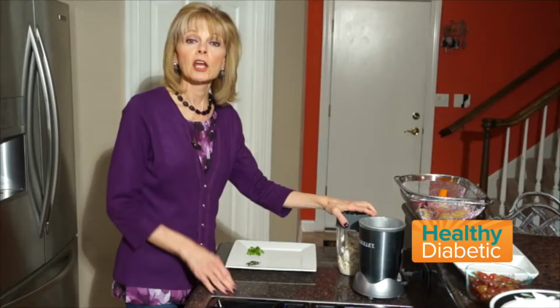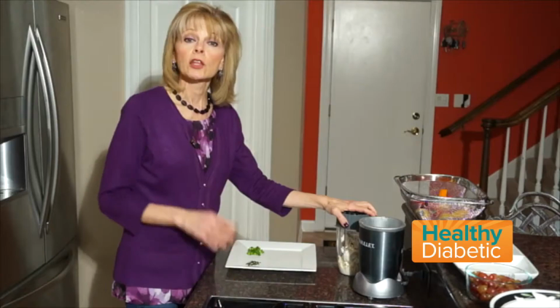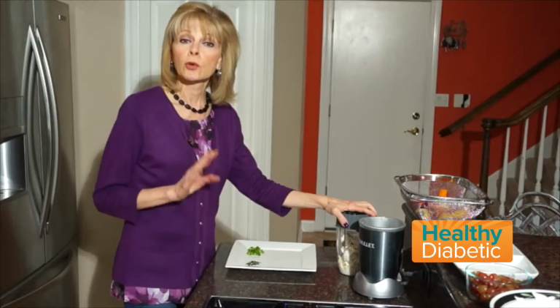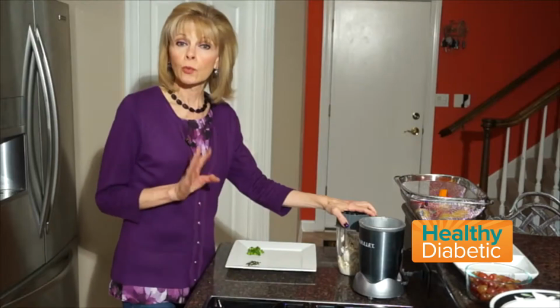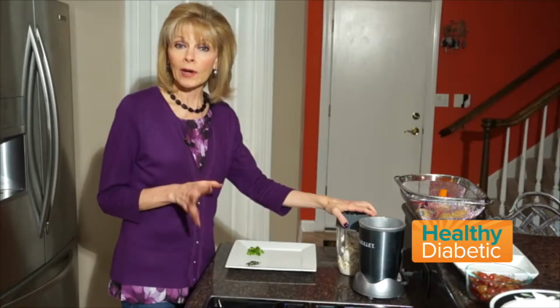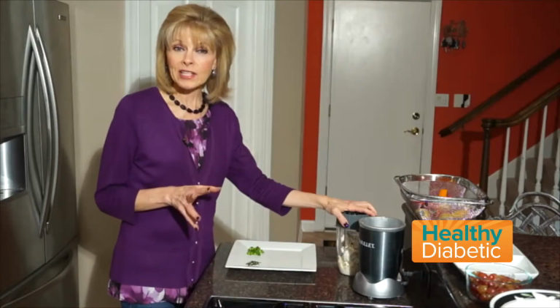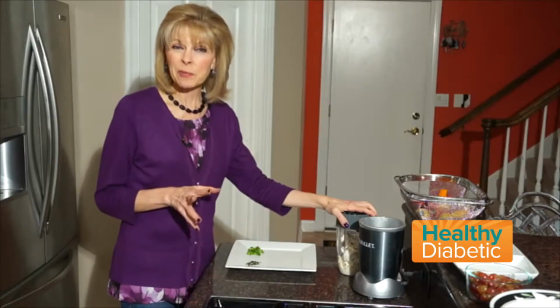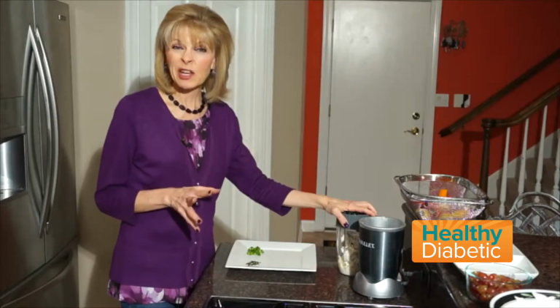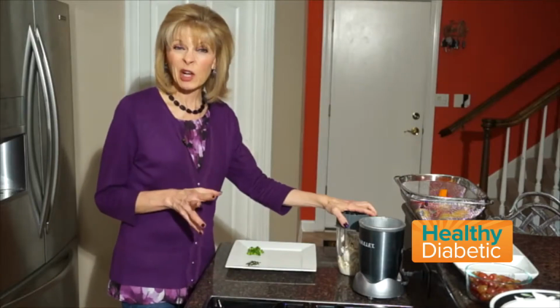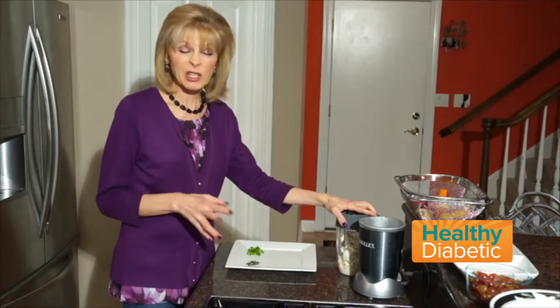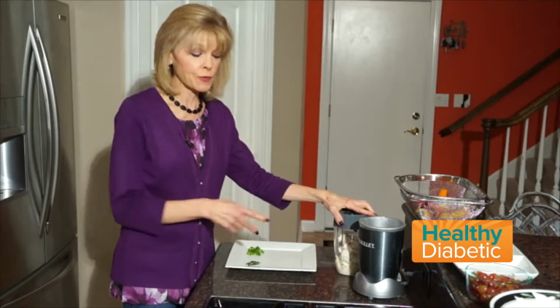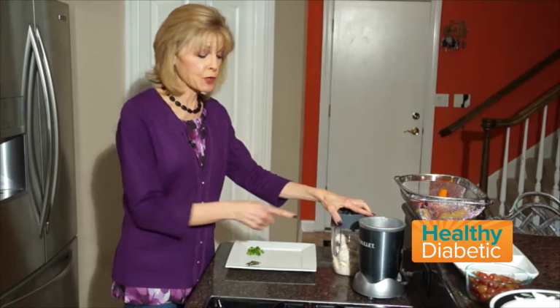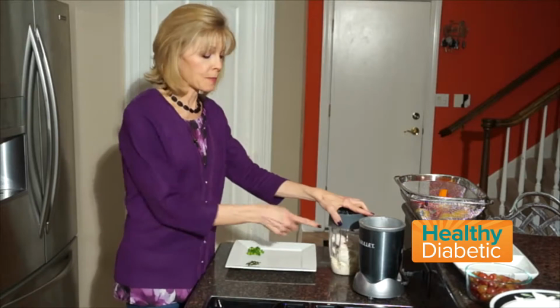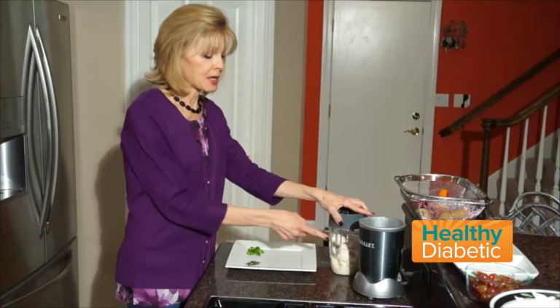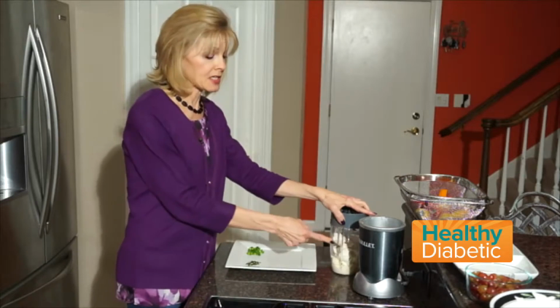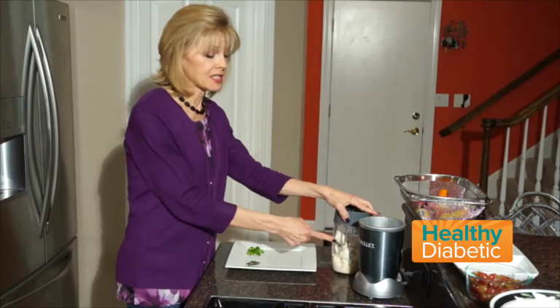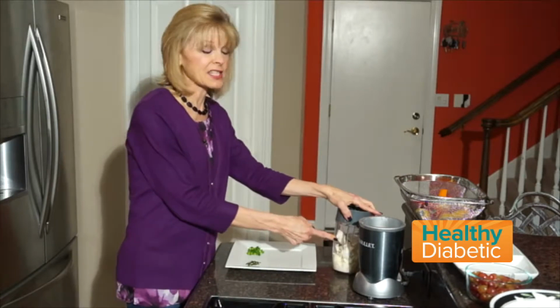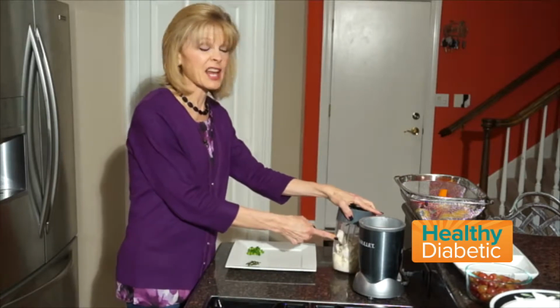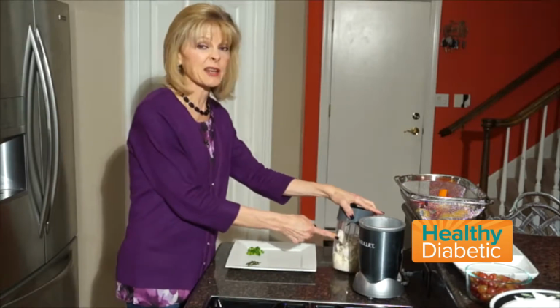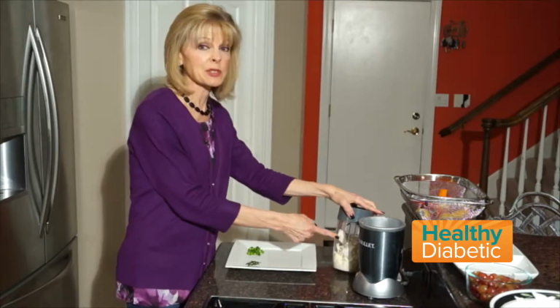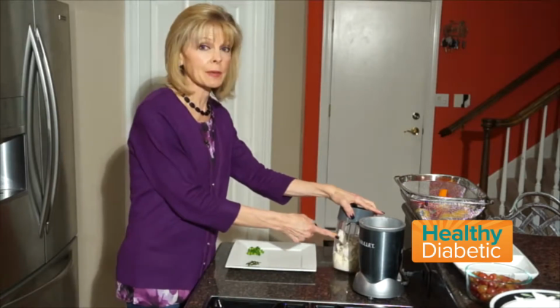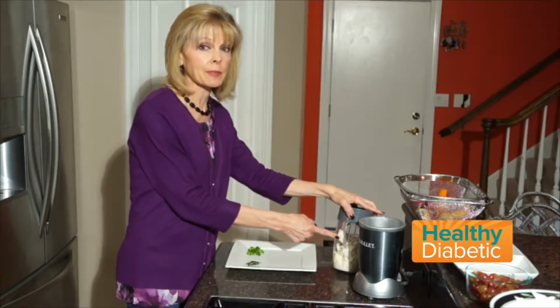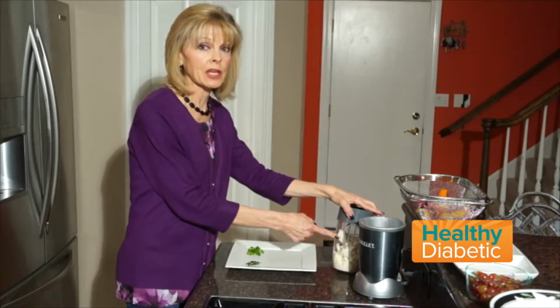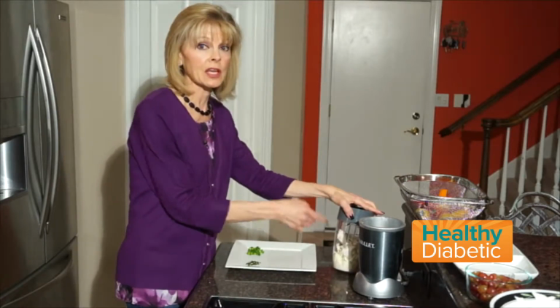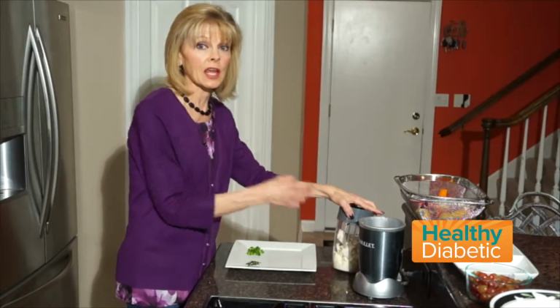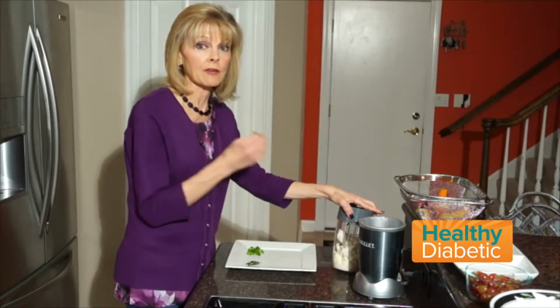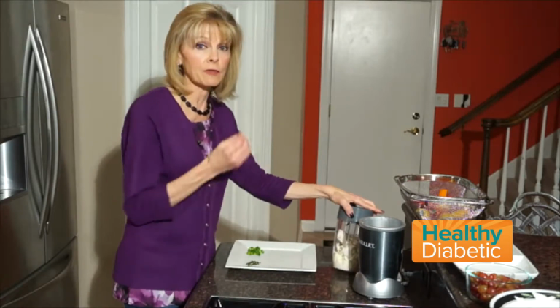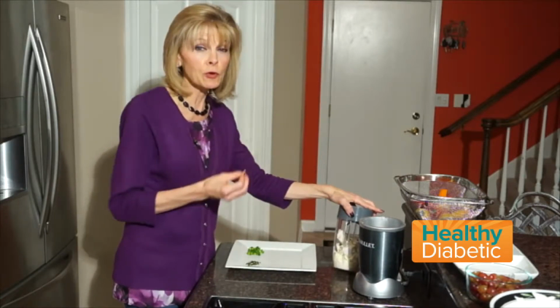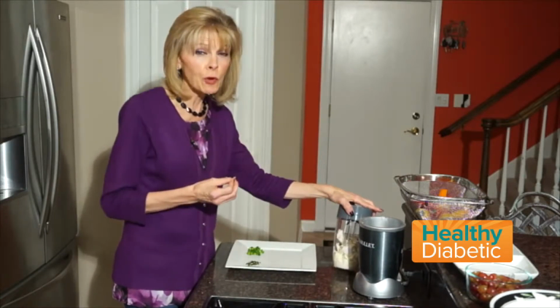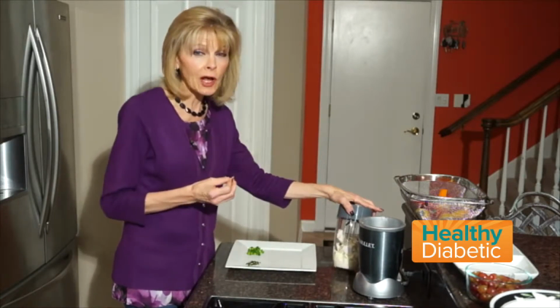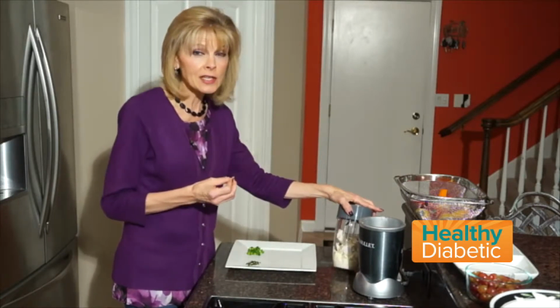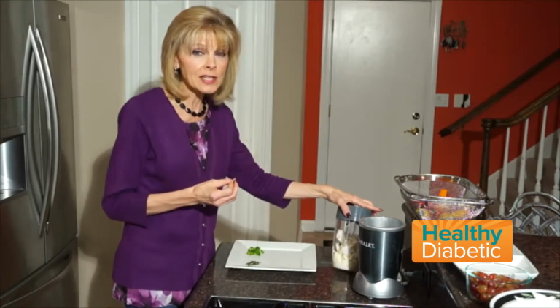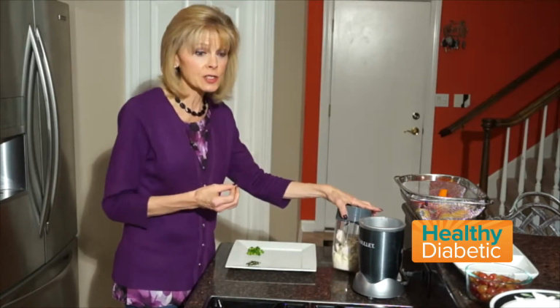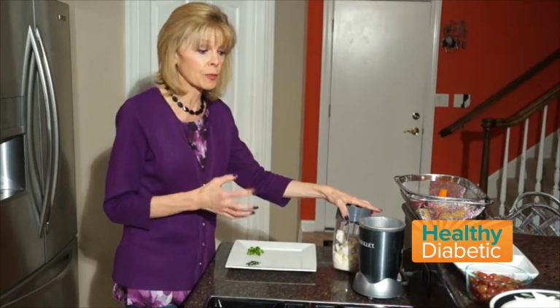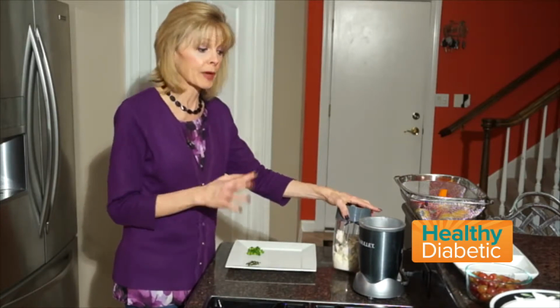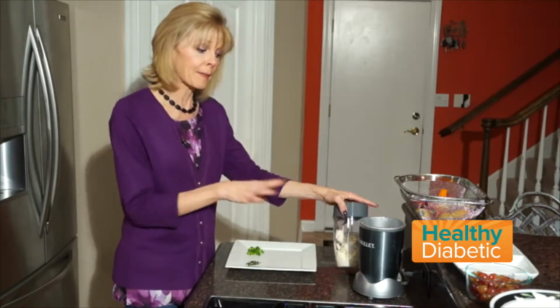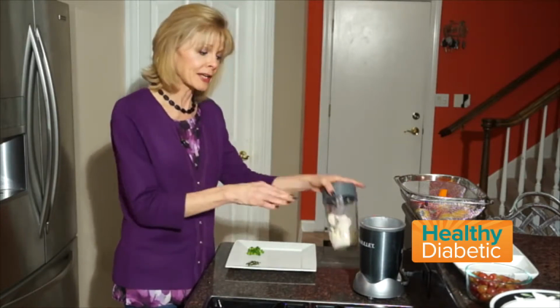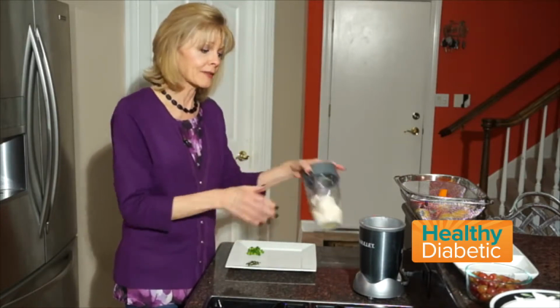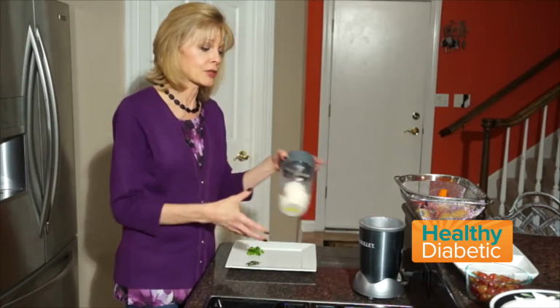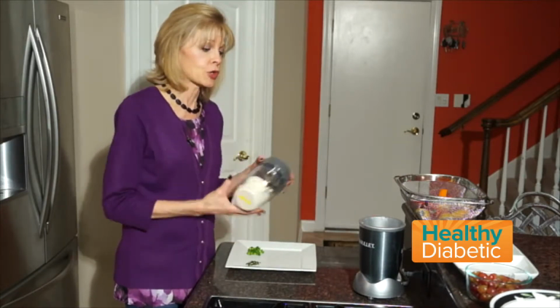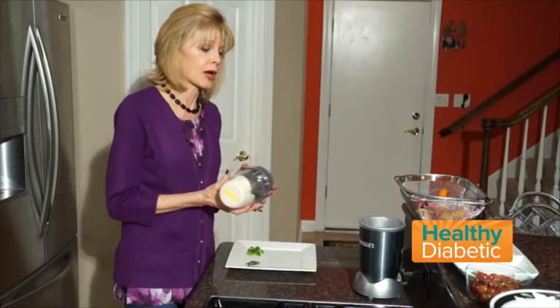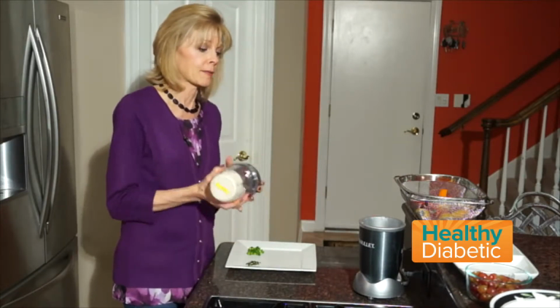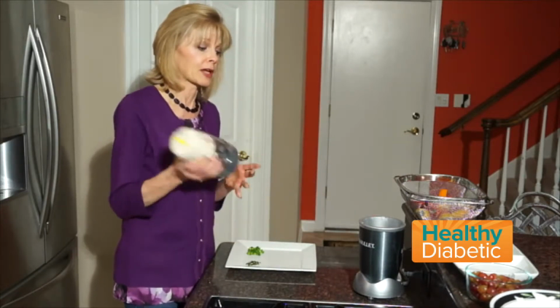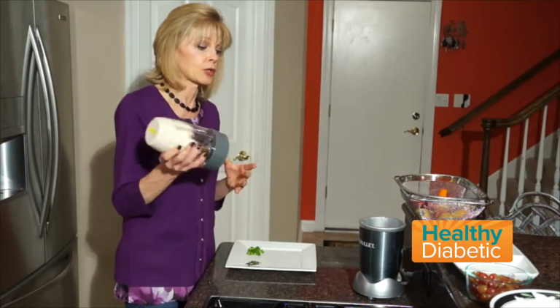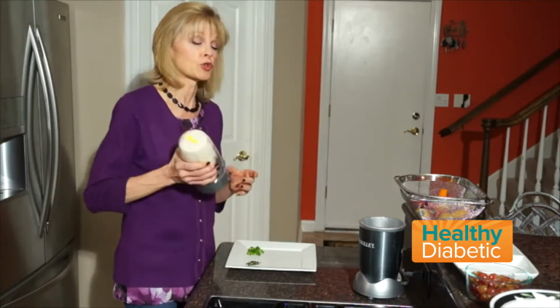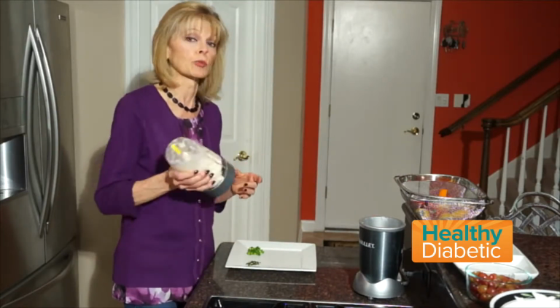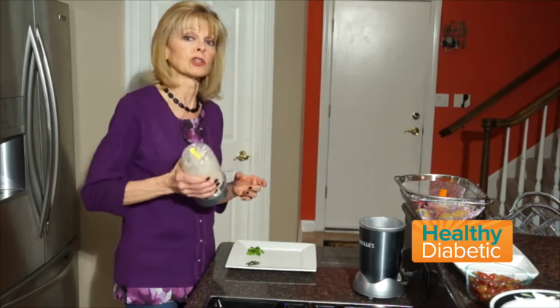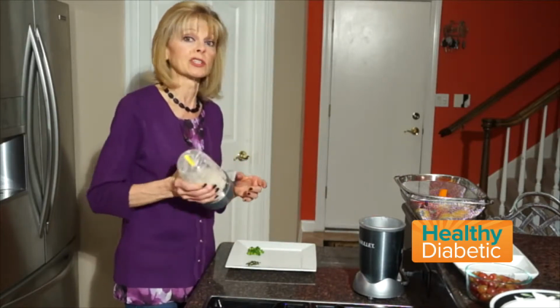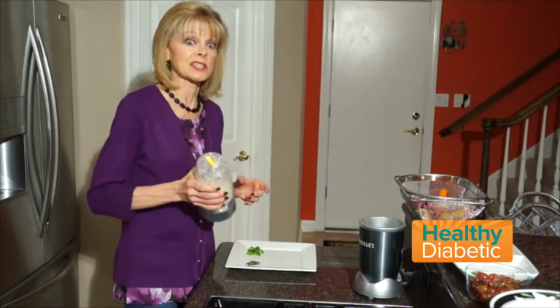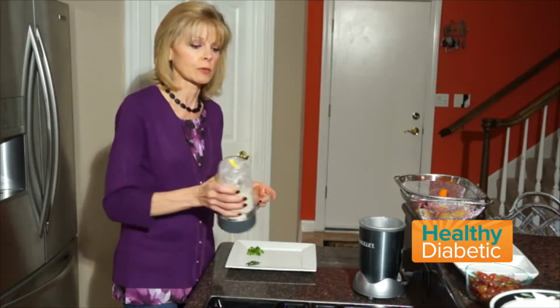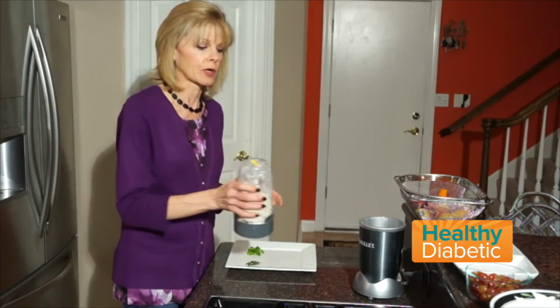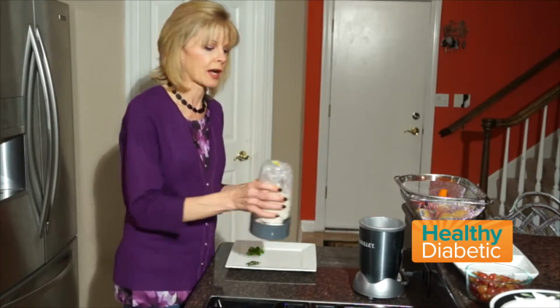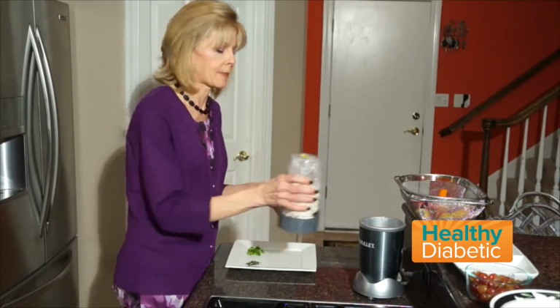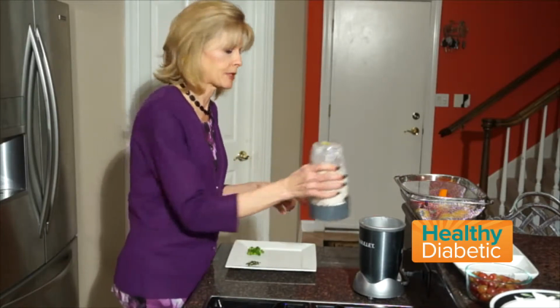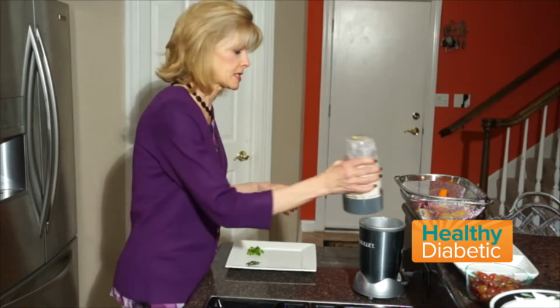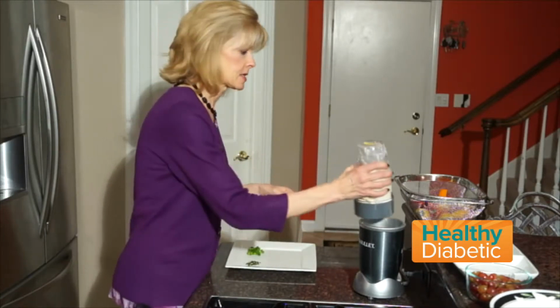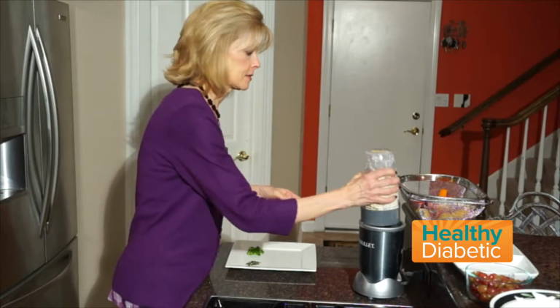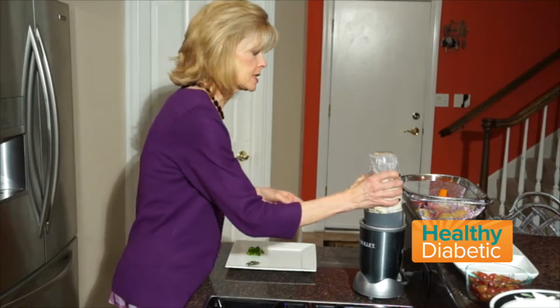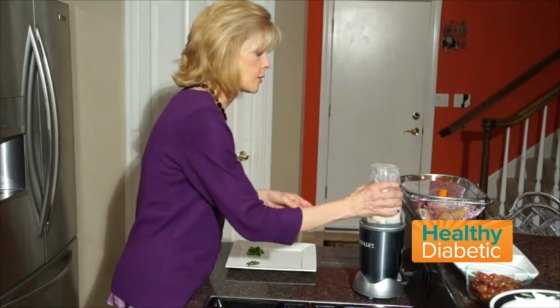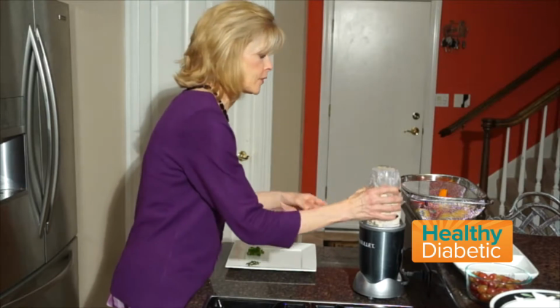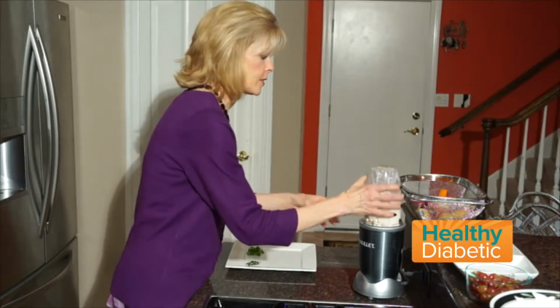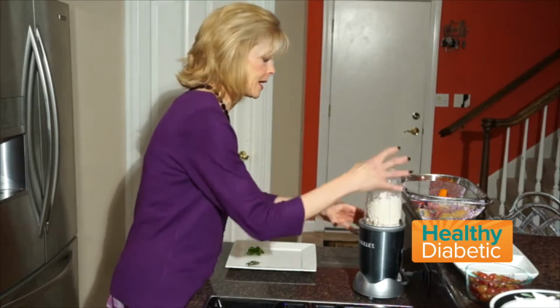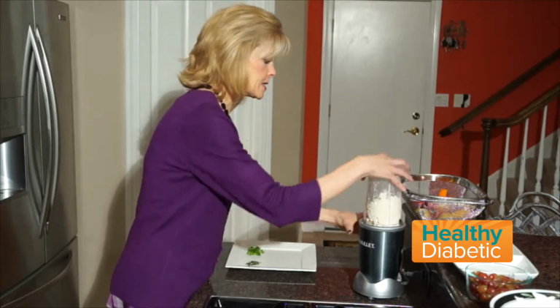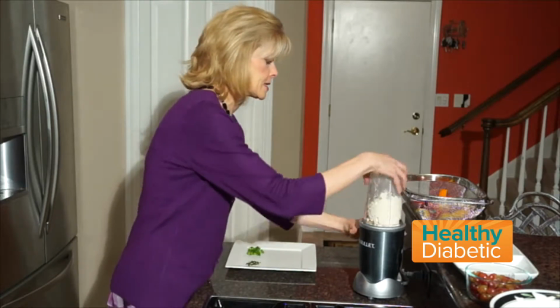The recipe calls for you to mix these items up in a food processor, but I'm going to give it a try in my Nutribullet and see what happens. Let's hope for the best.